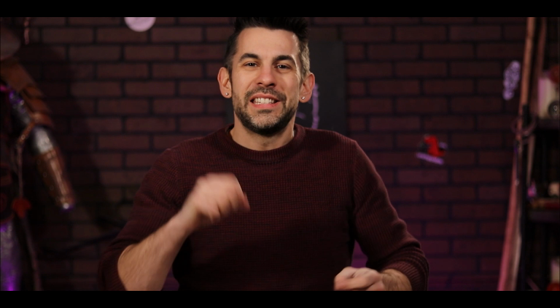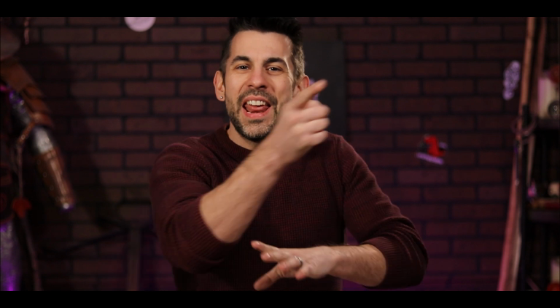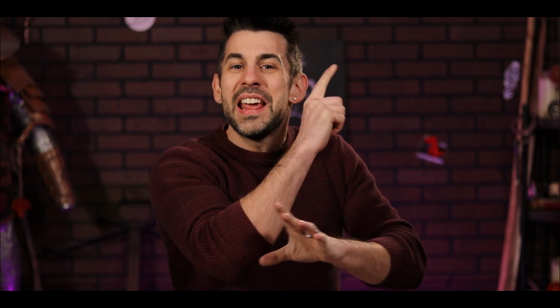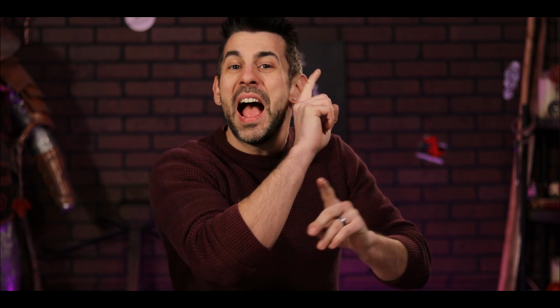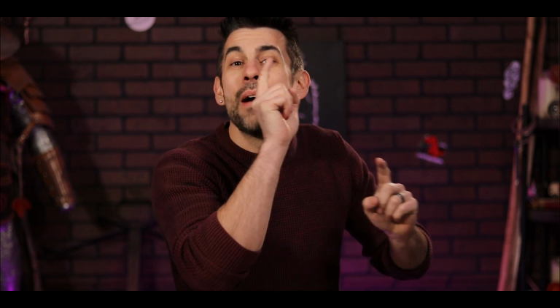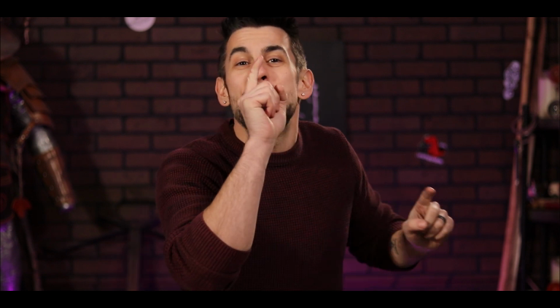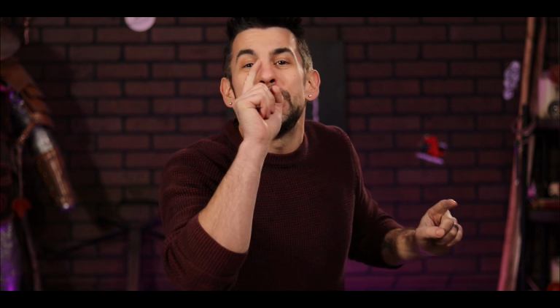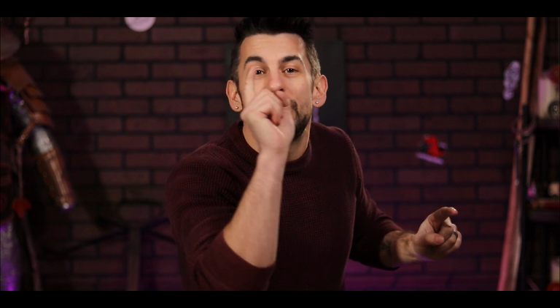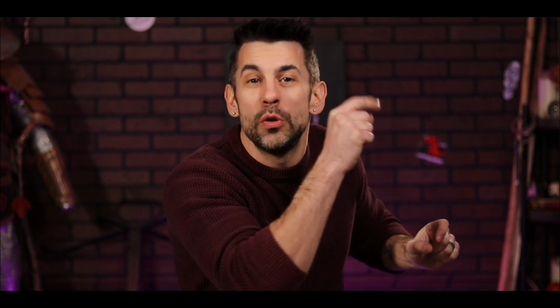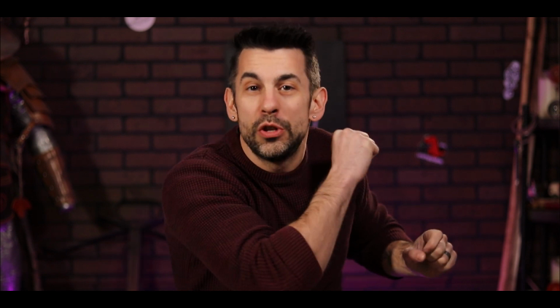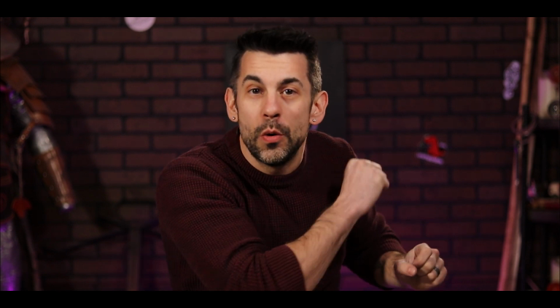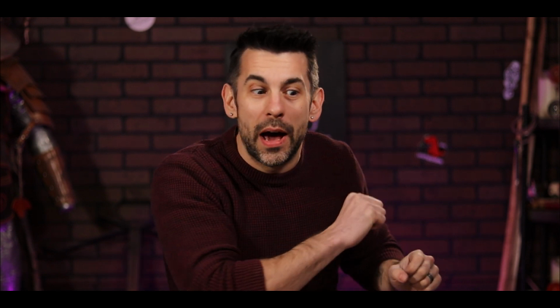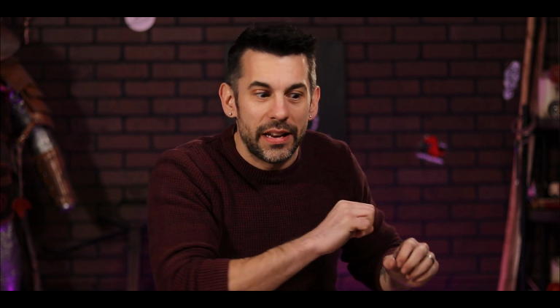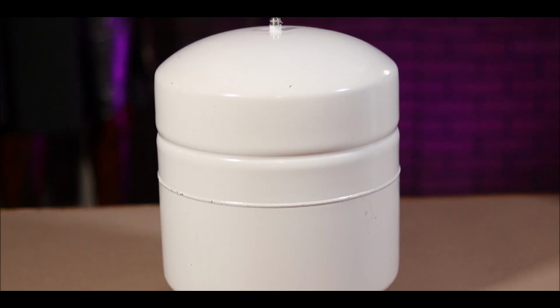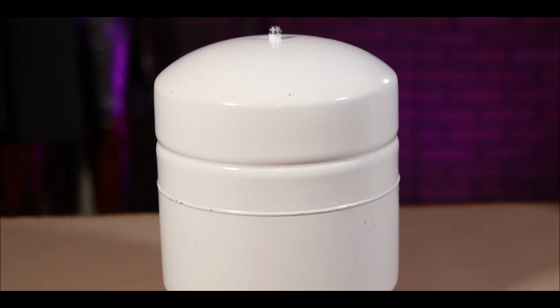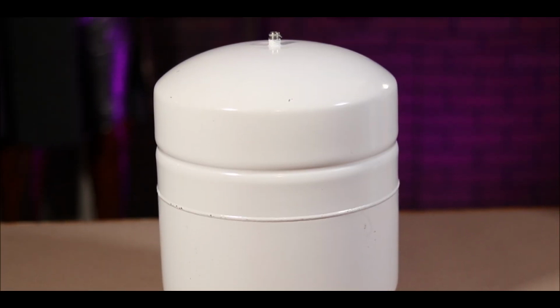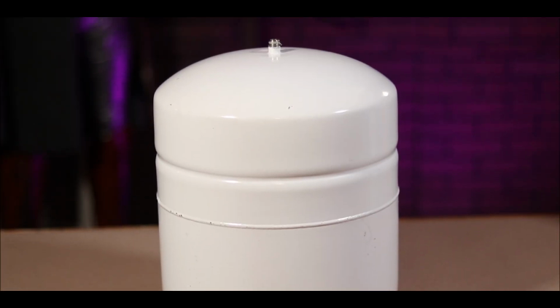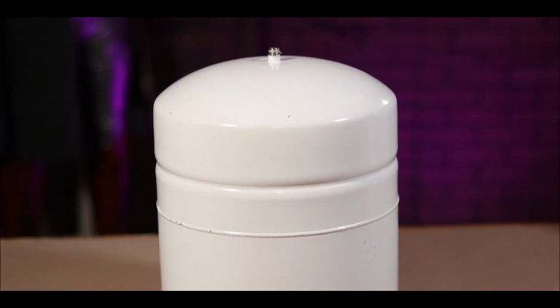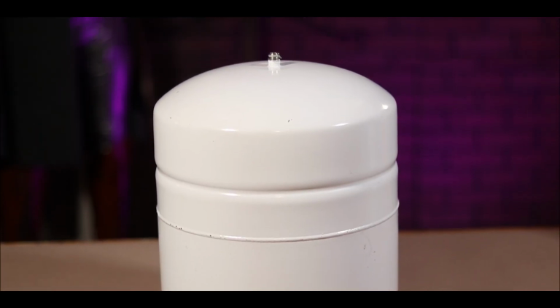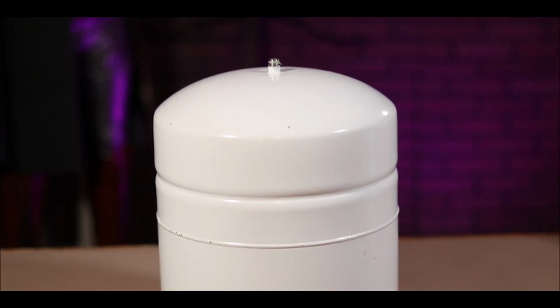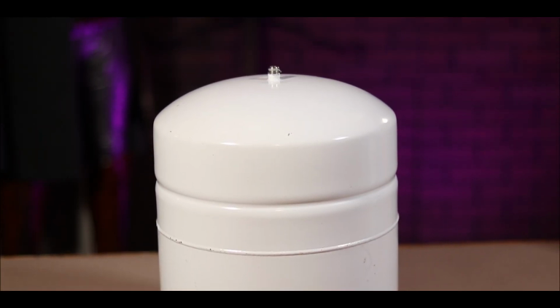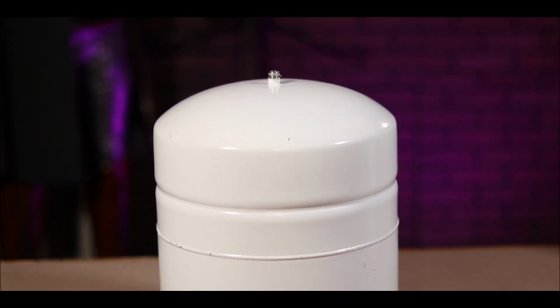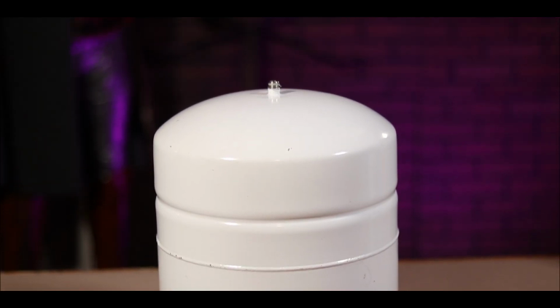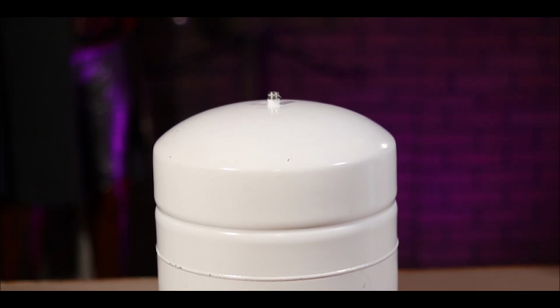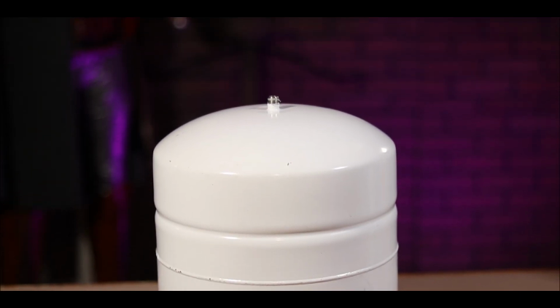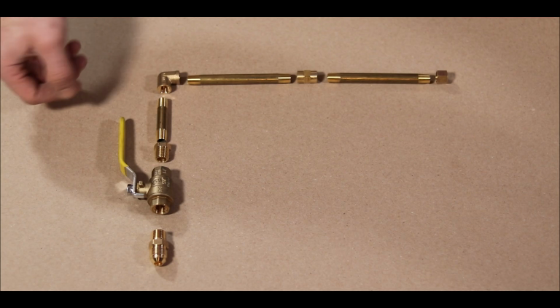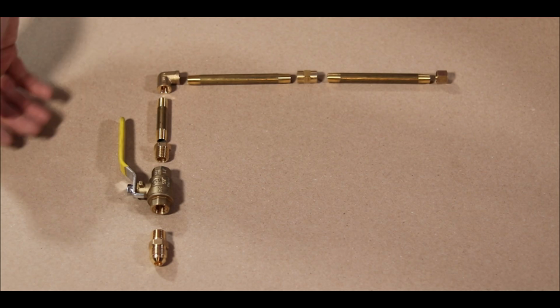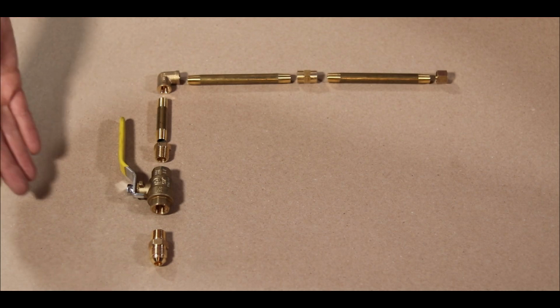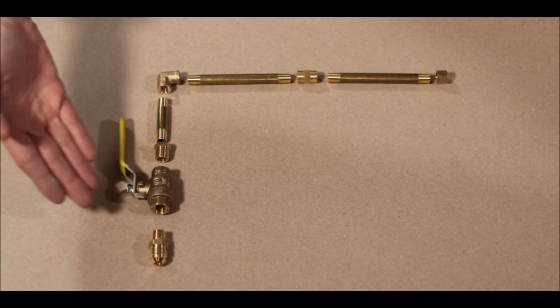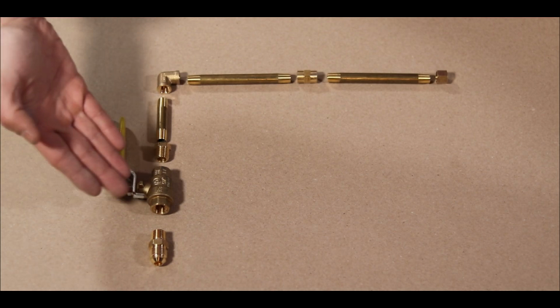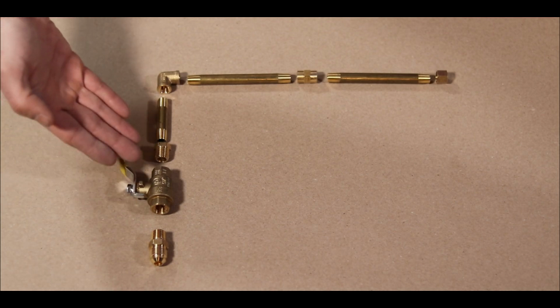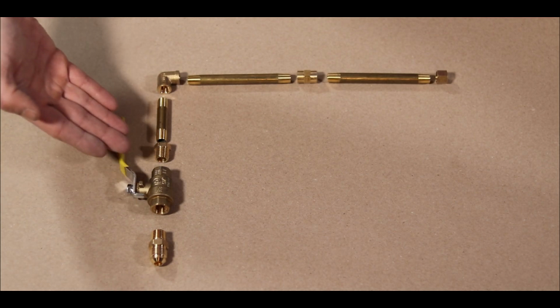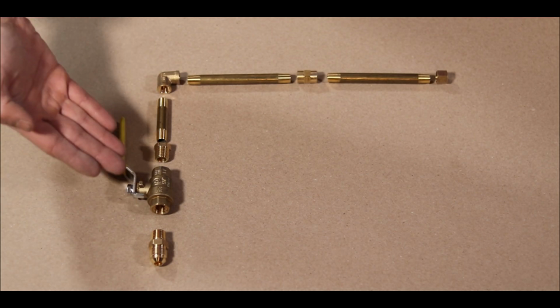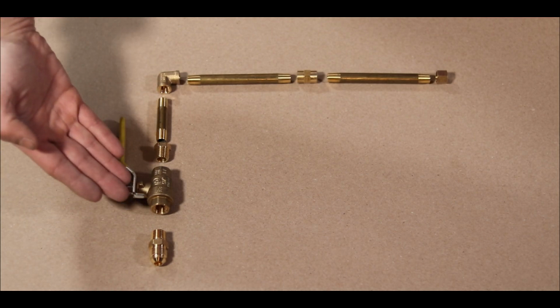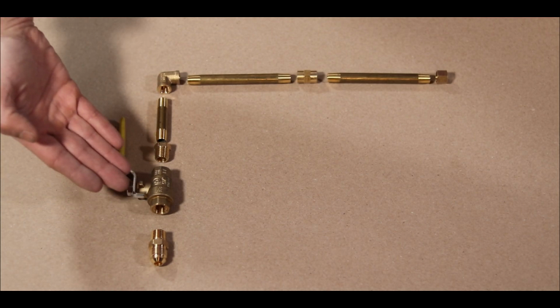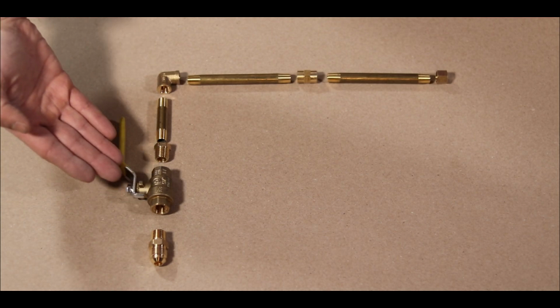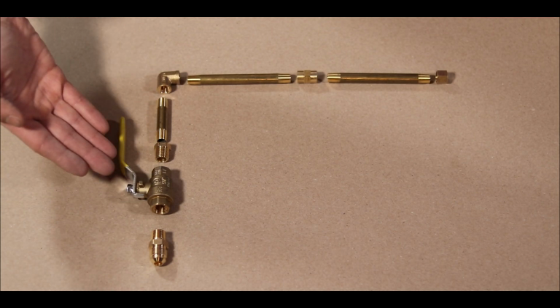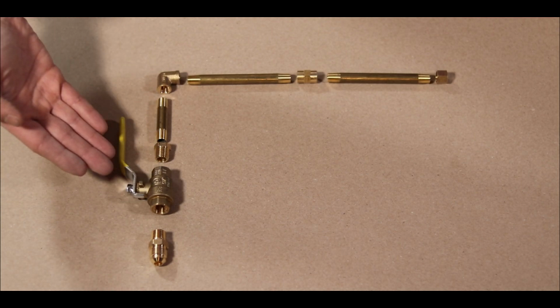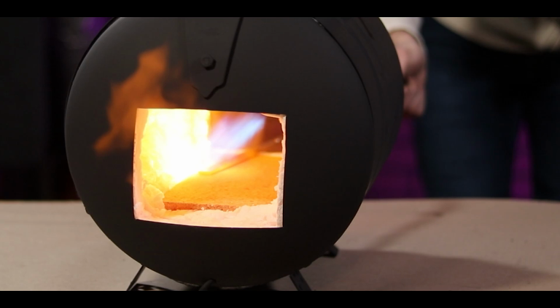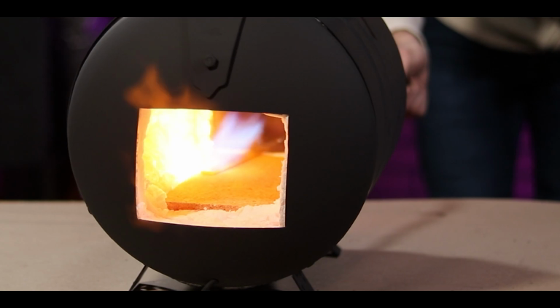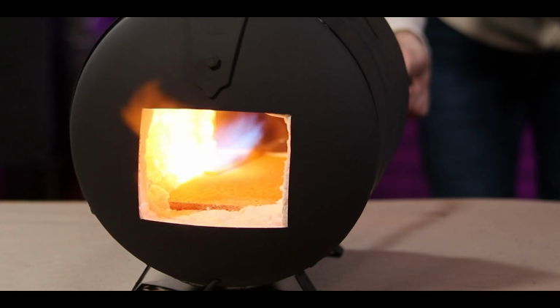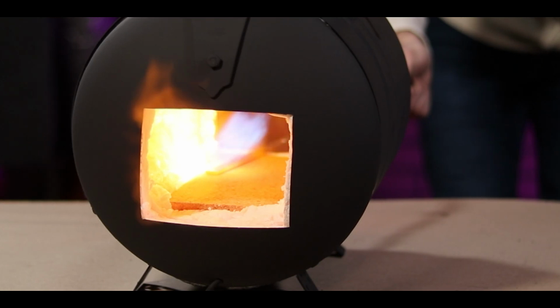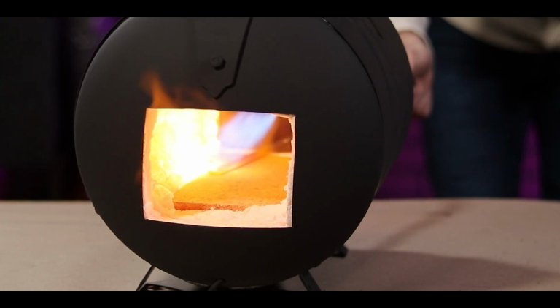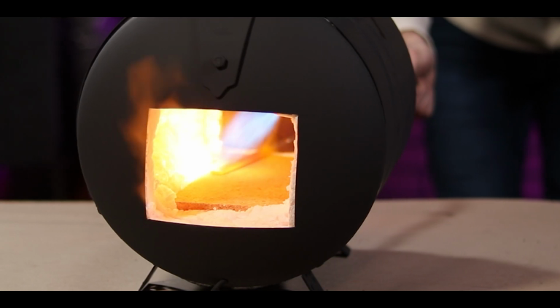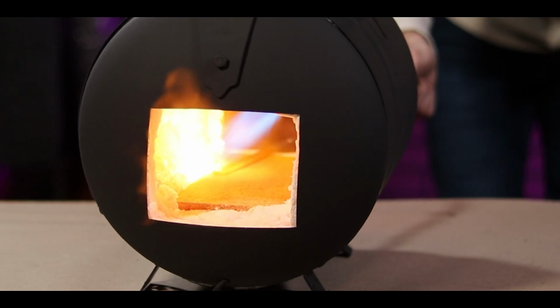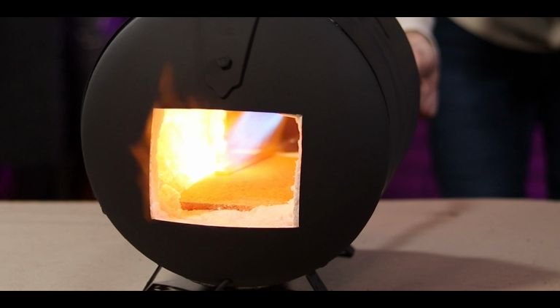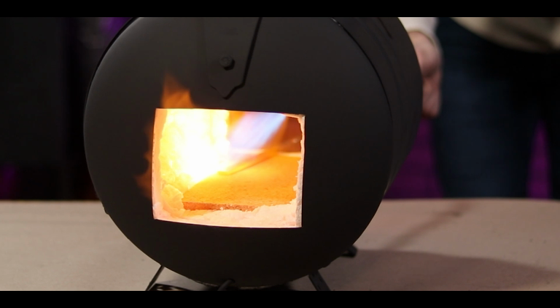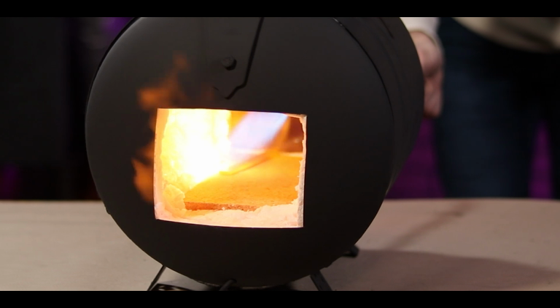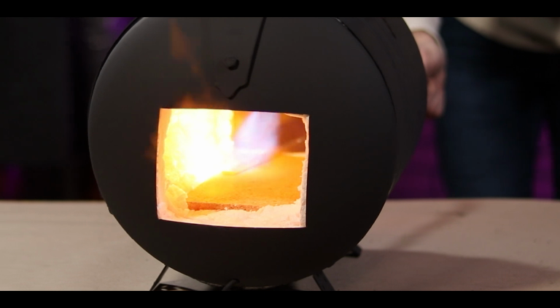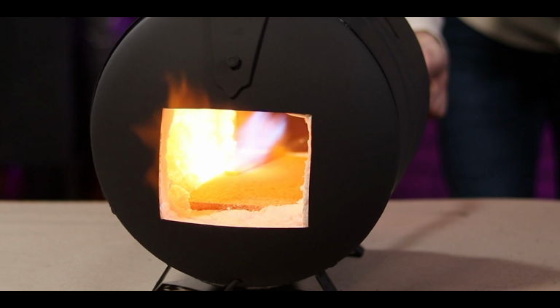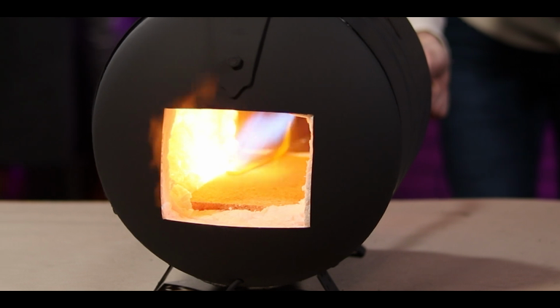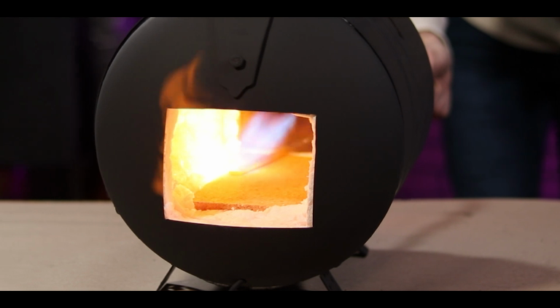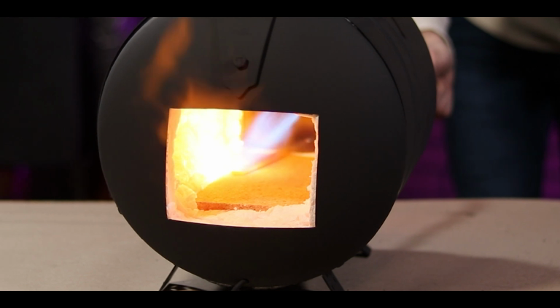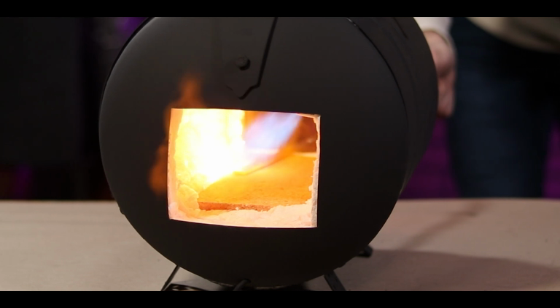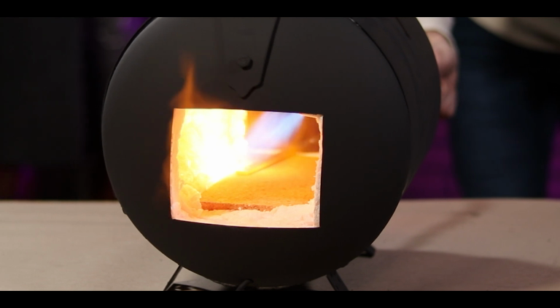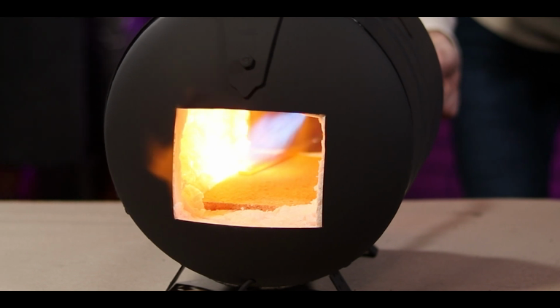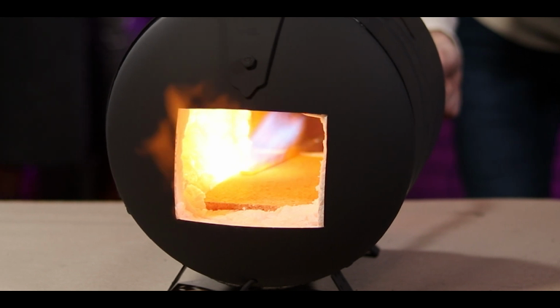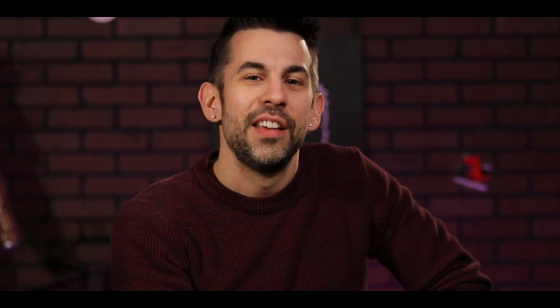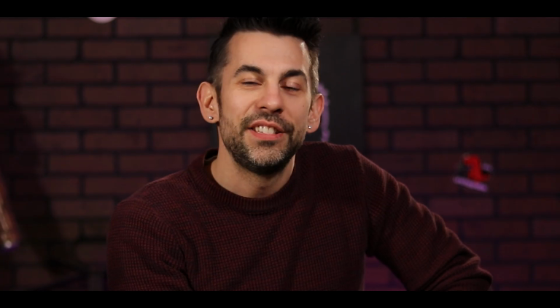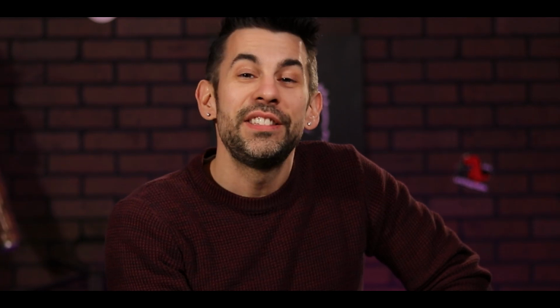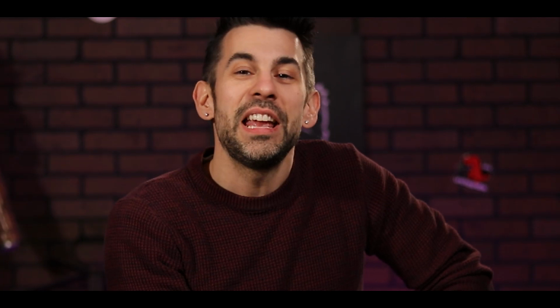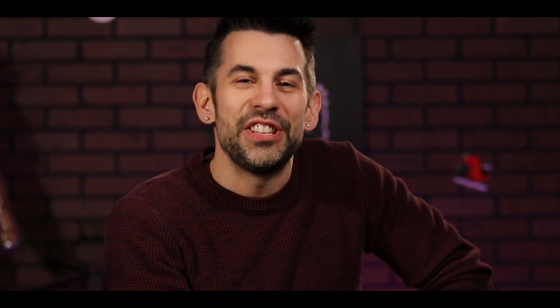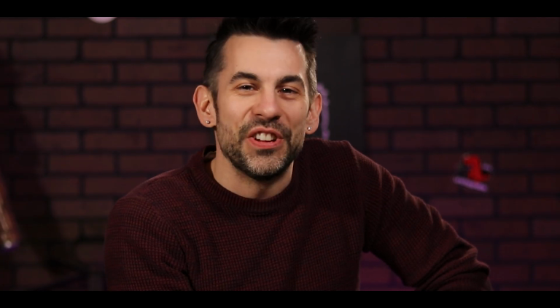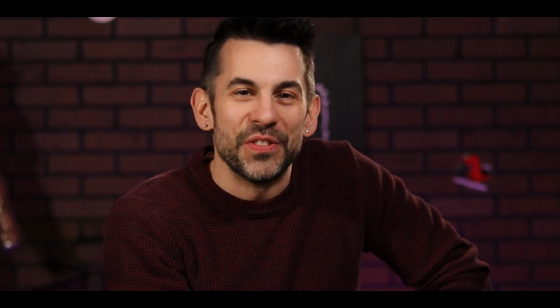Today, I'm going to show you how to take an old tank and a handful of hardware and turn it into a mighty forge. Stay tuned.